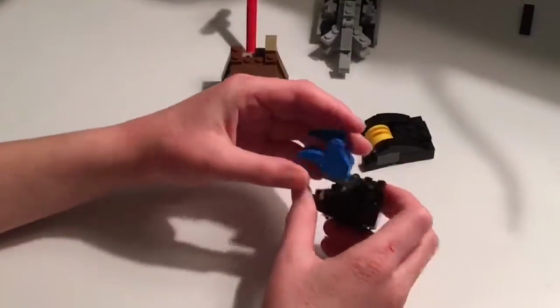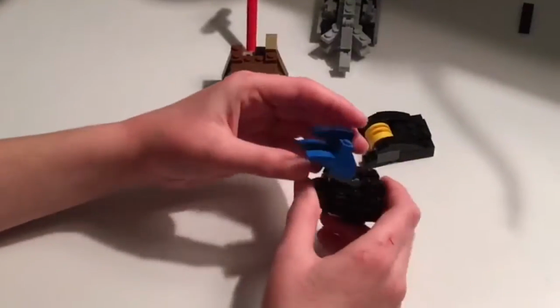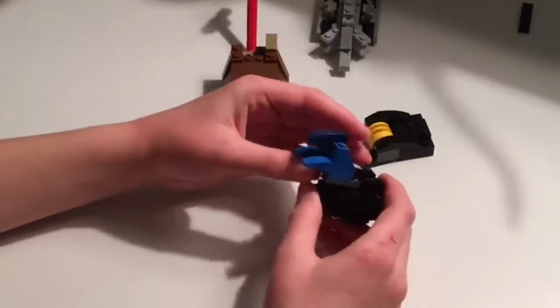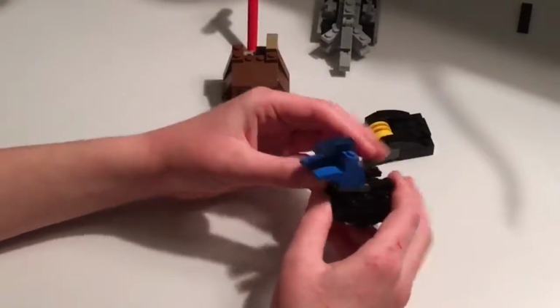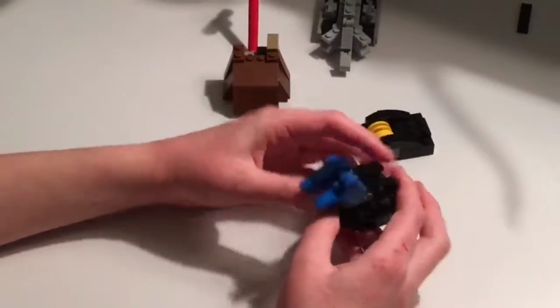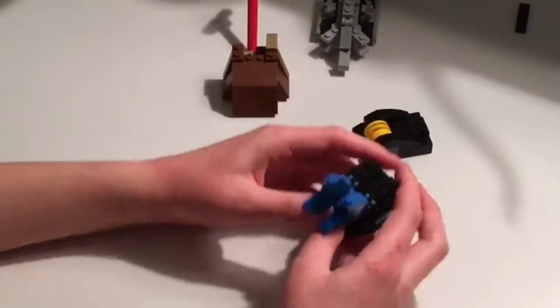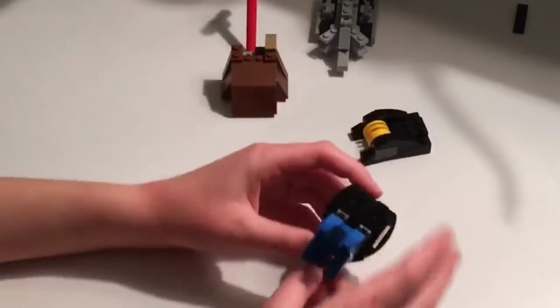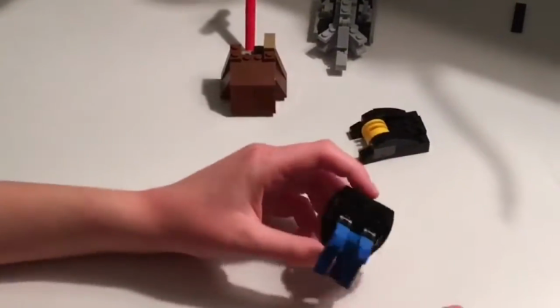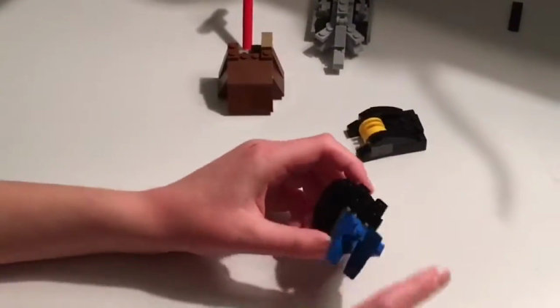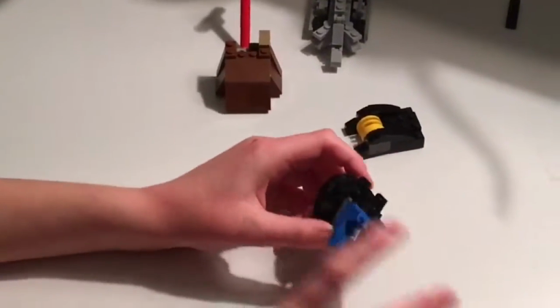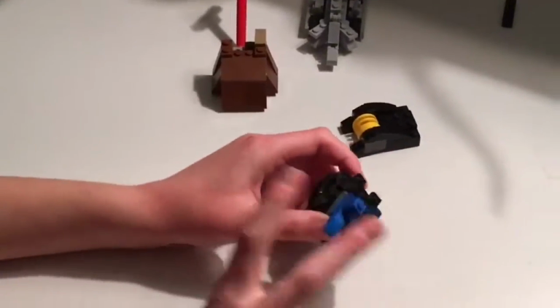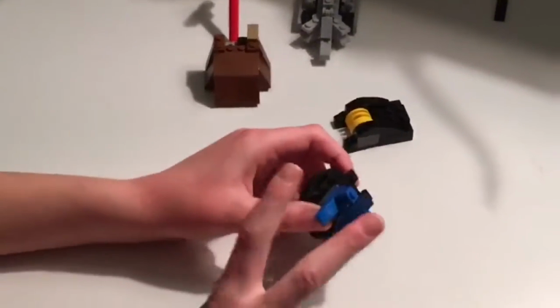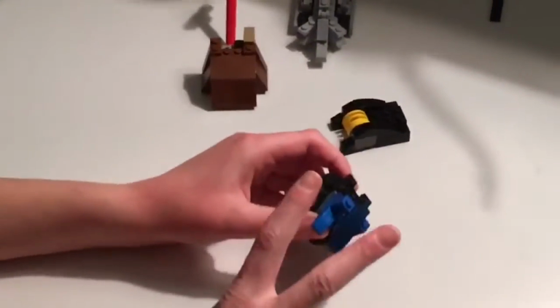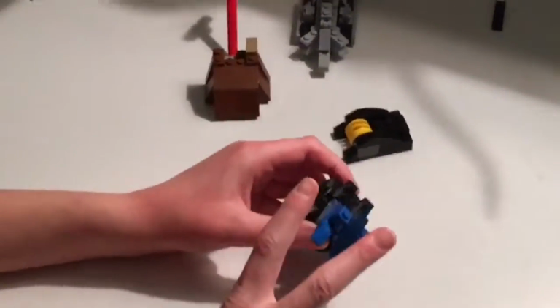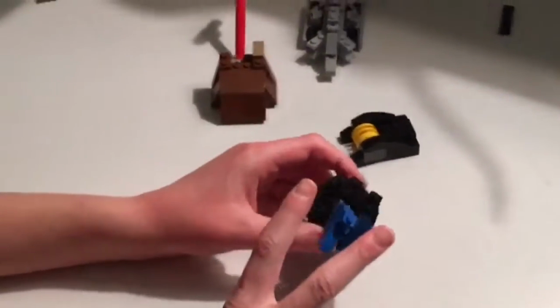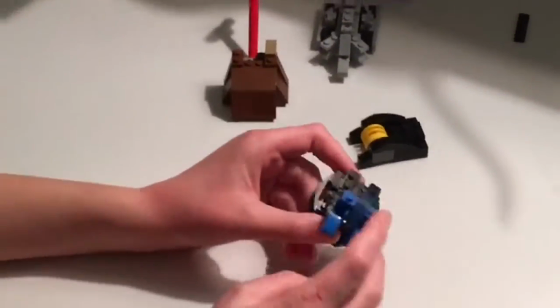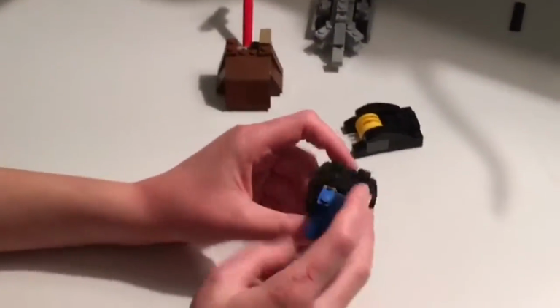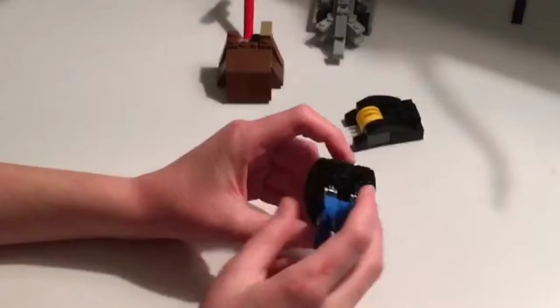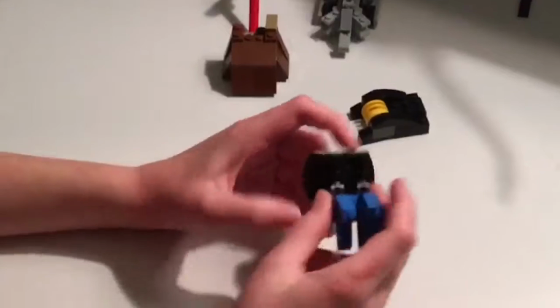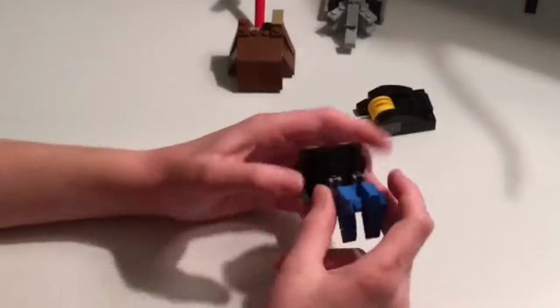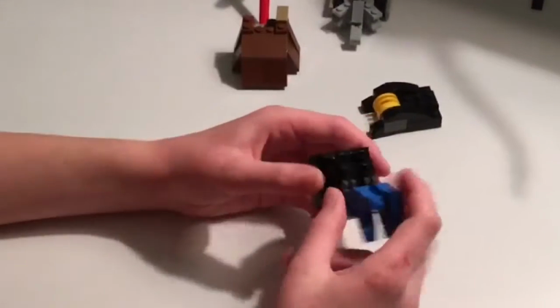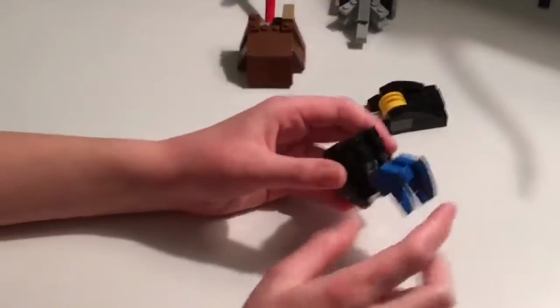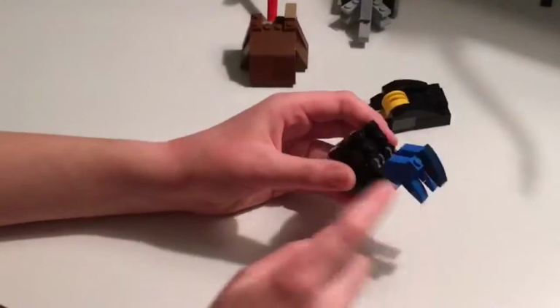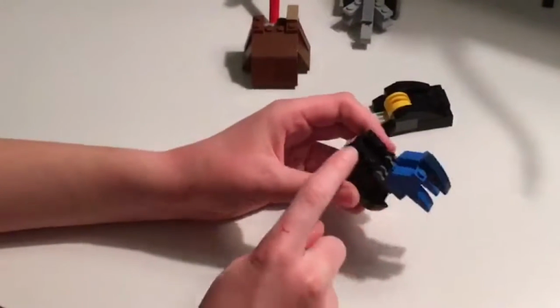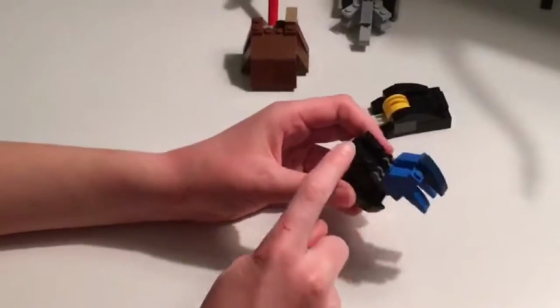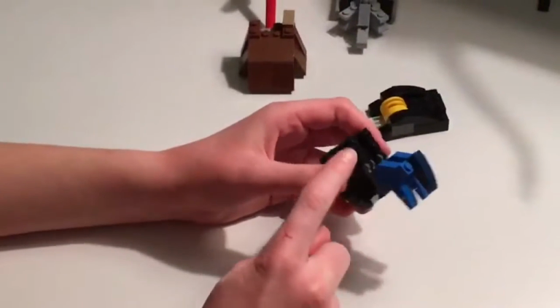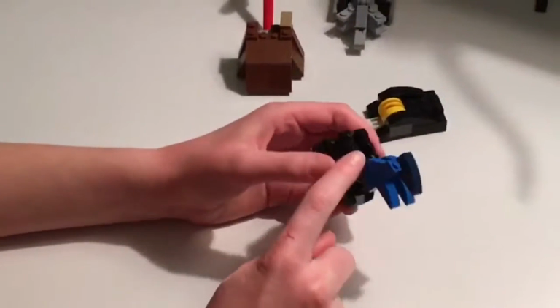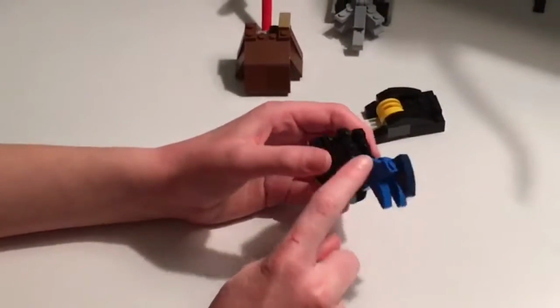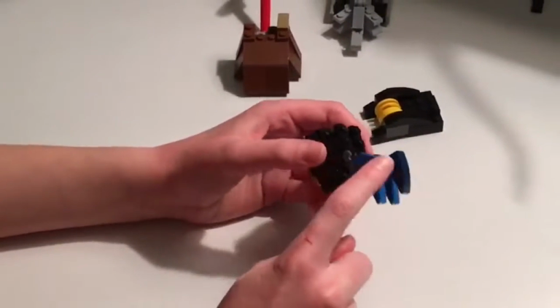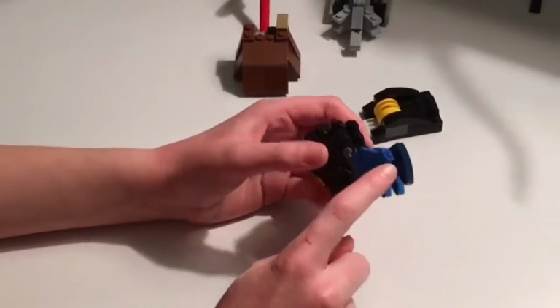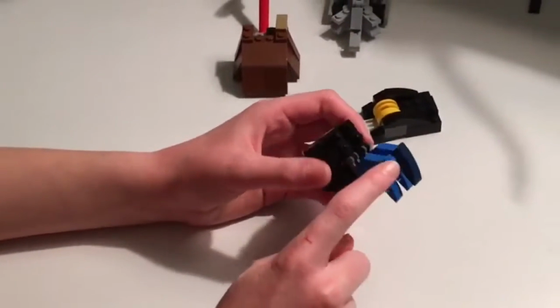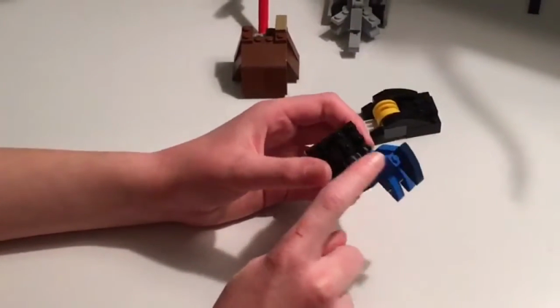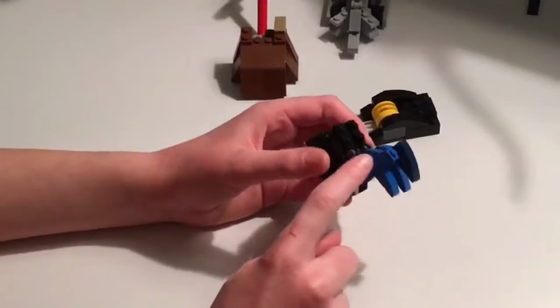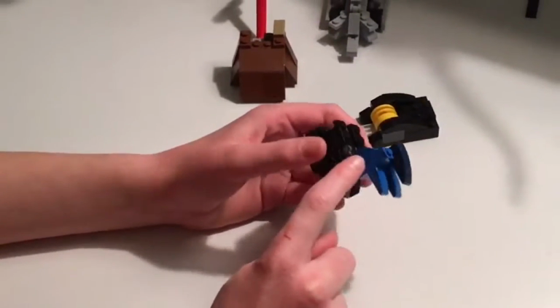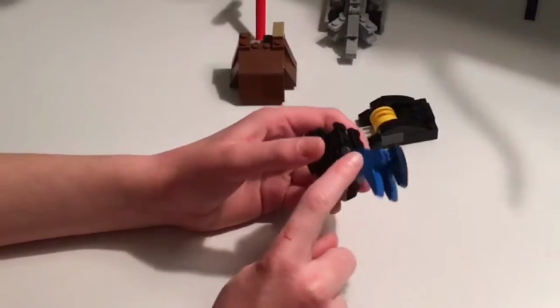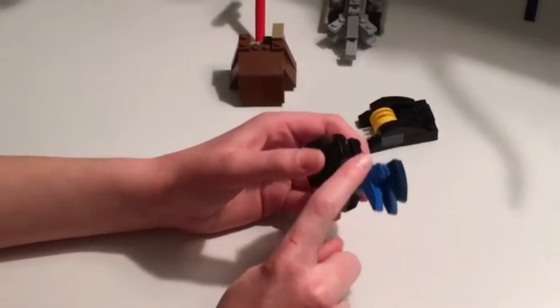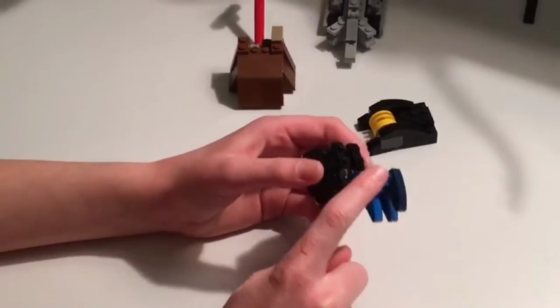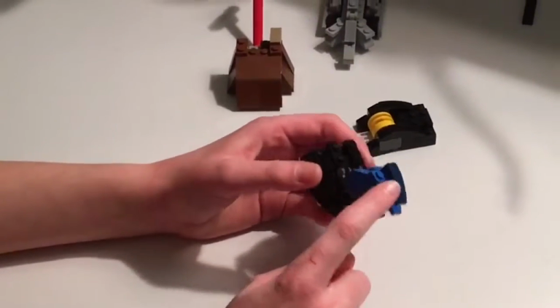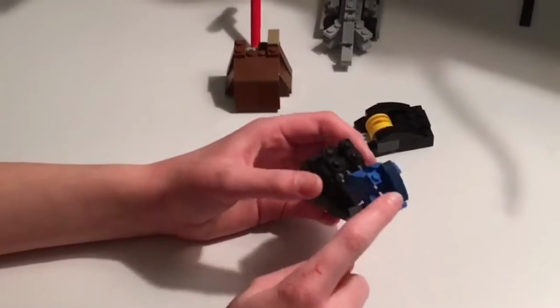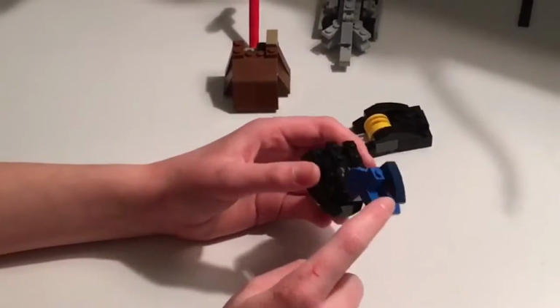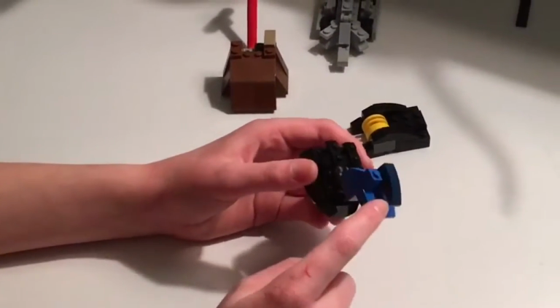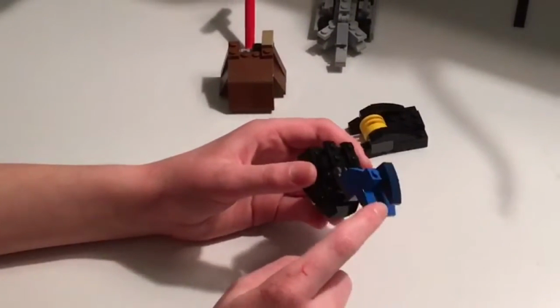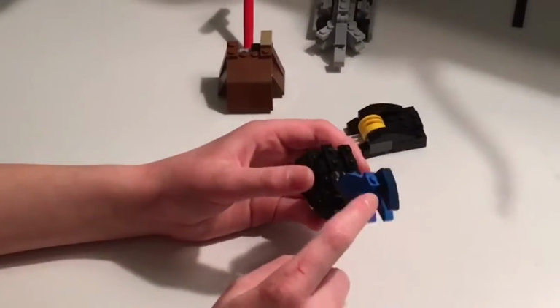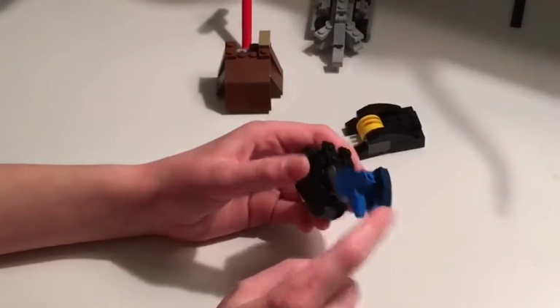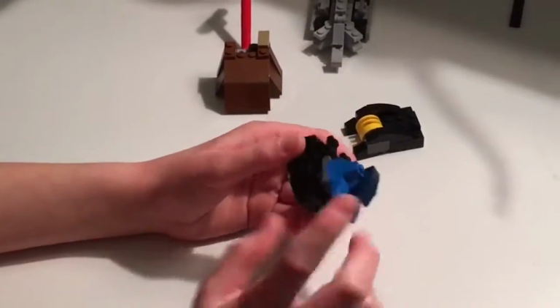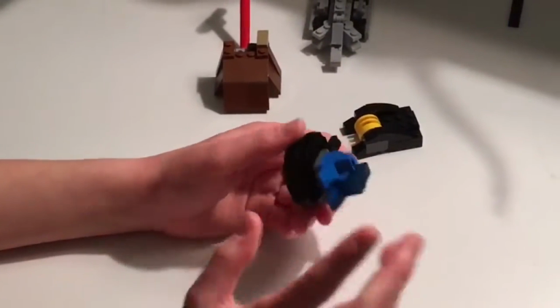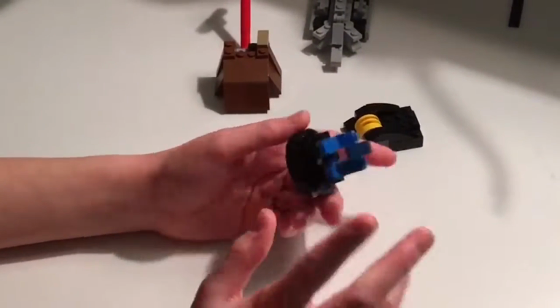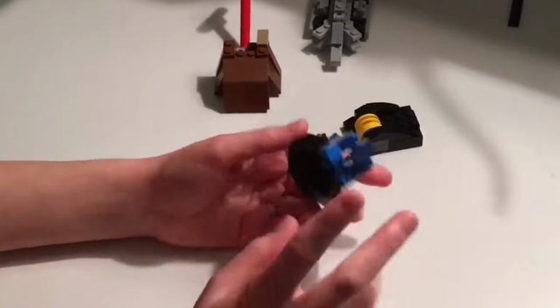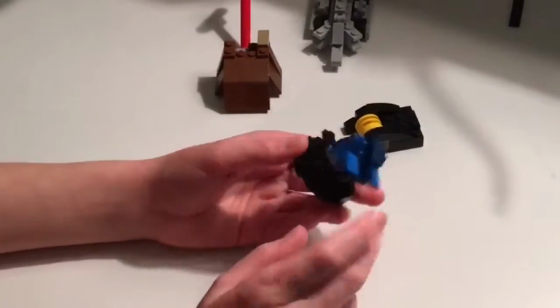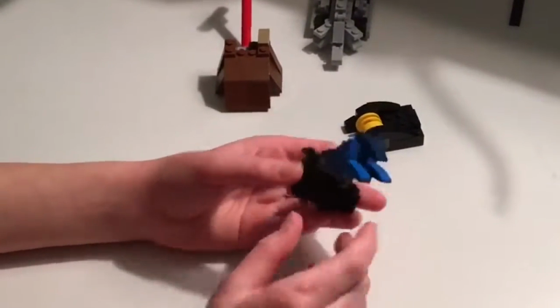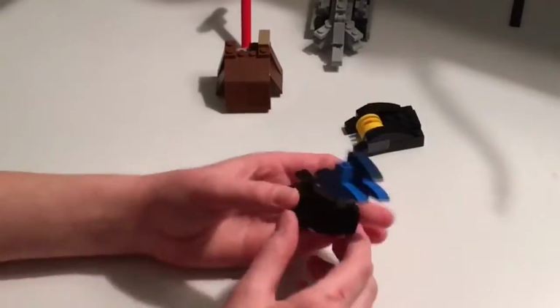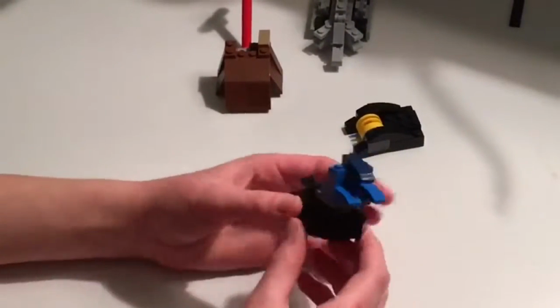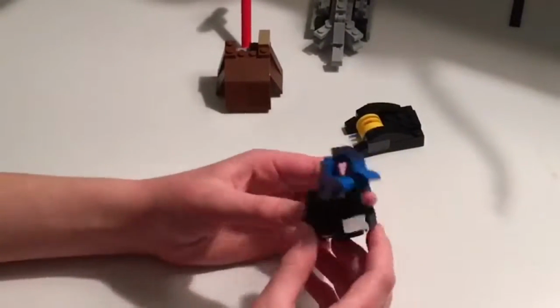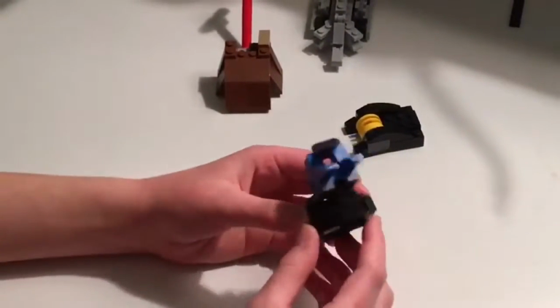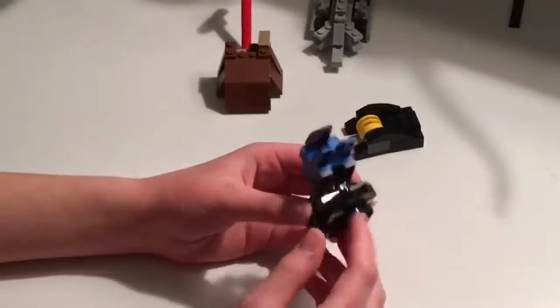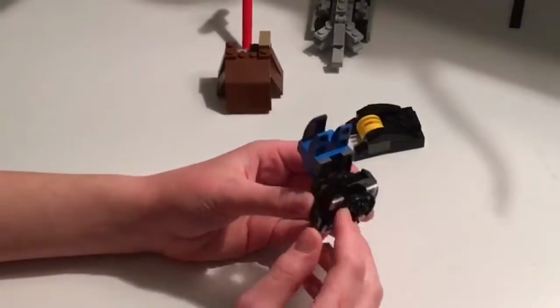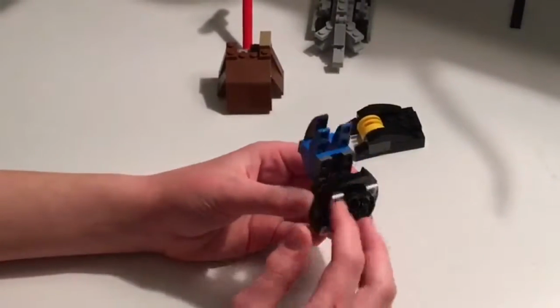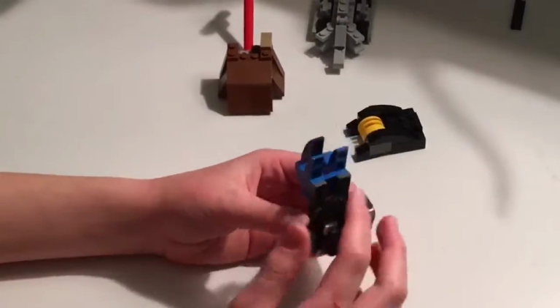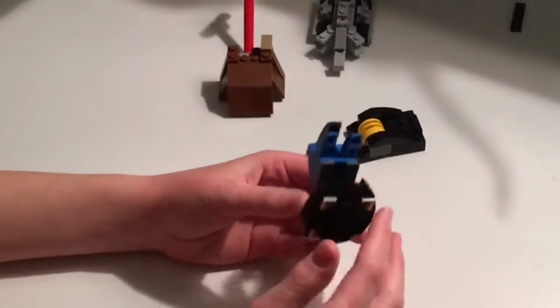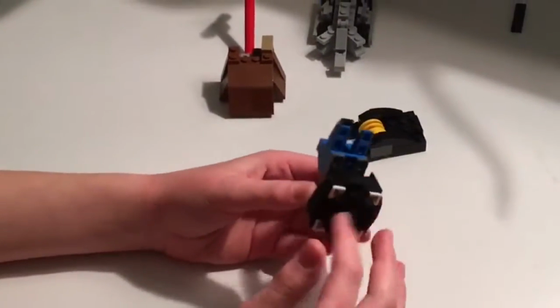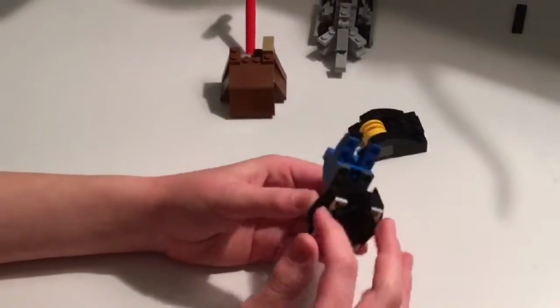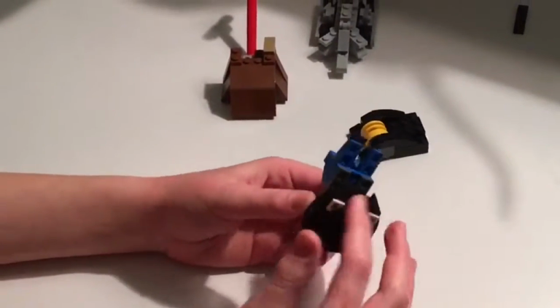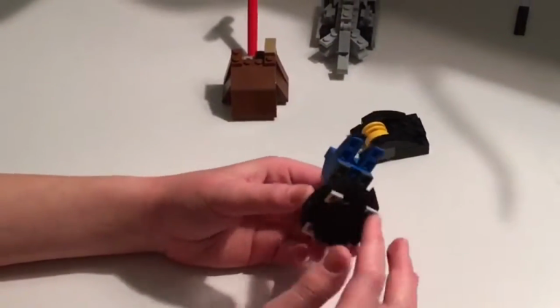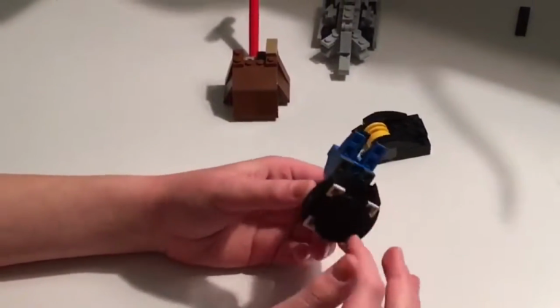I'm going to show you how to do it in two parts. First off, it's going to be the top, the head, and the arms as I call them. And the base with the treads.